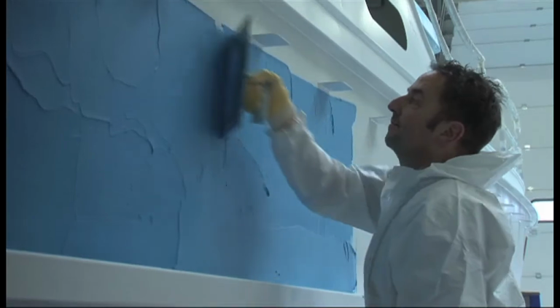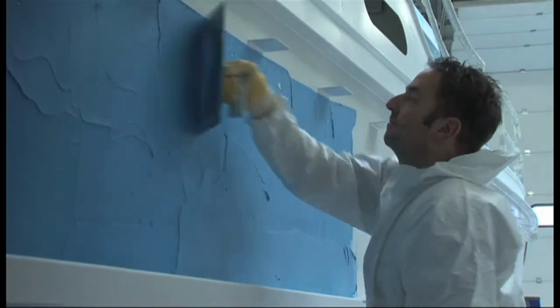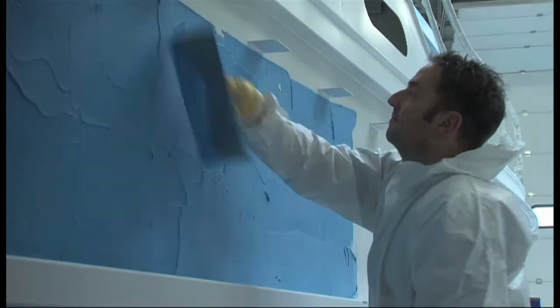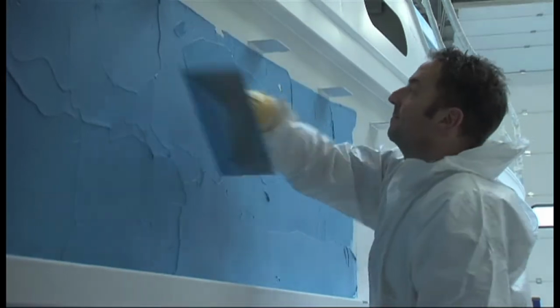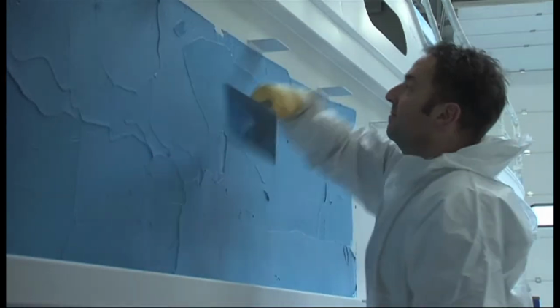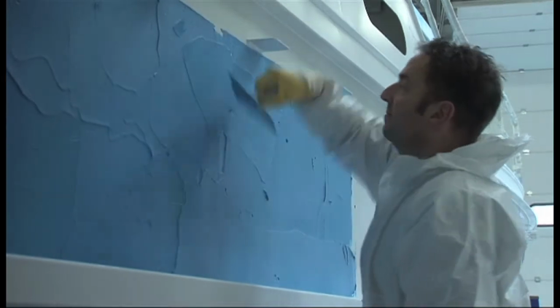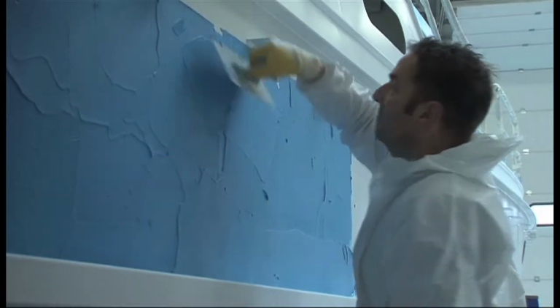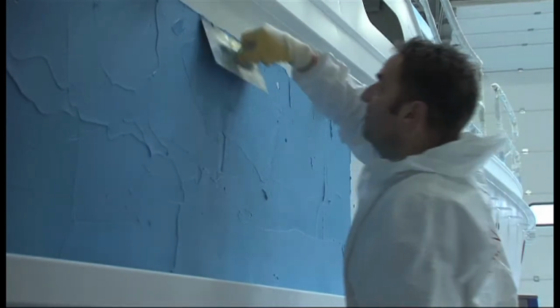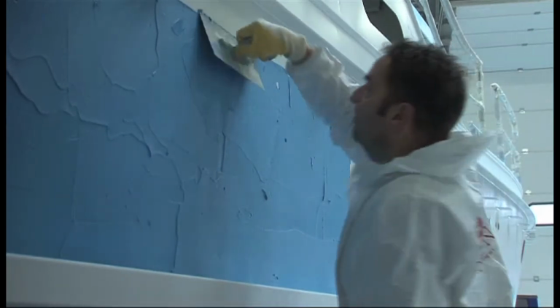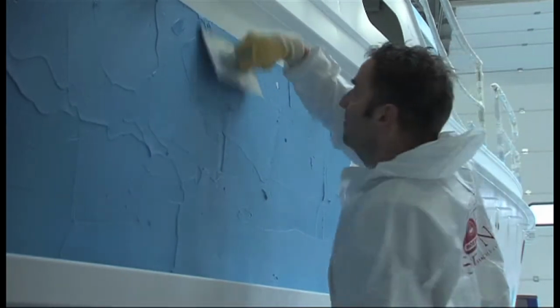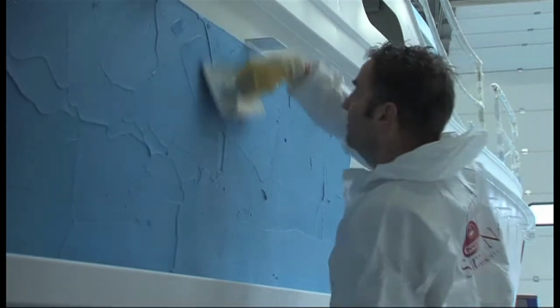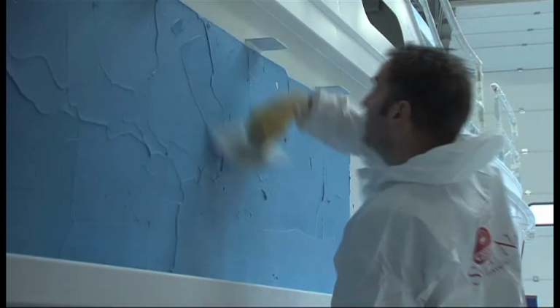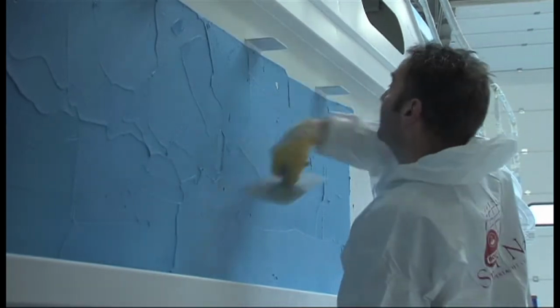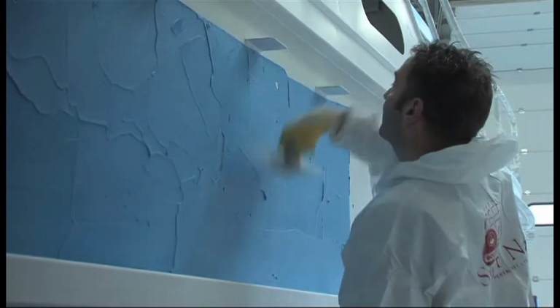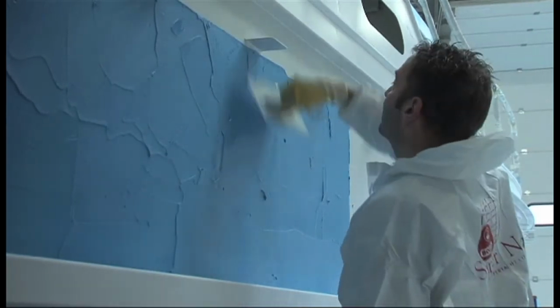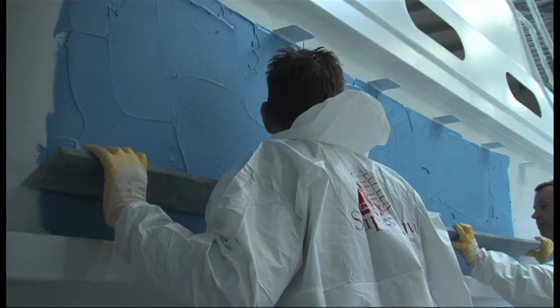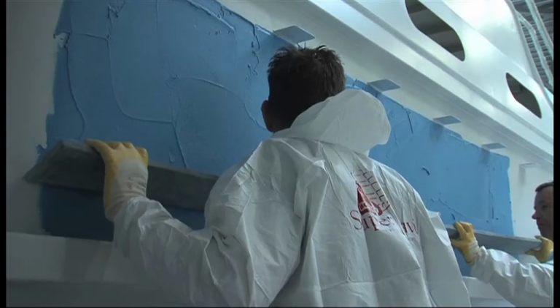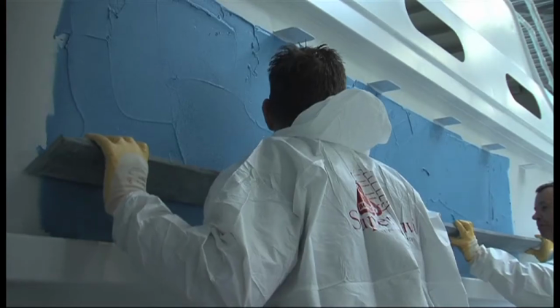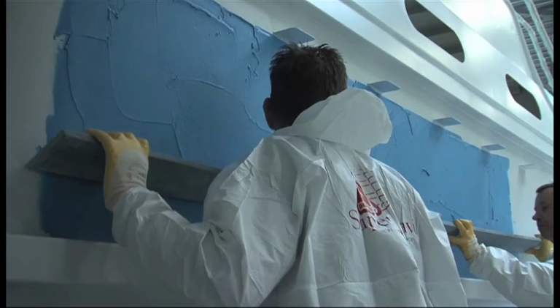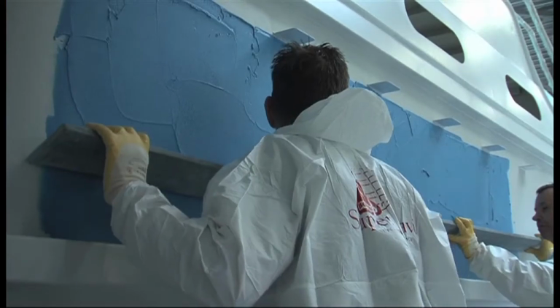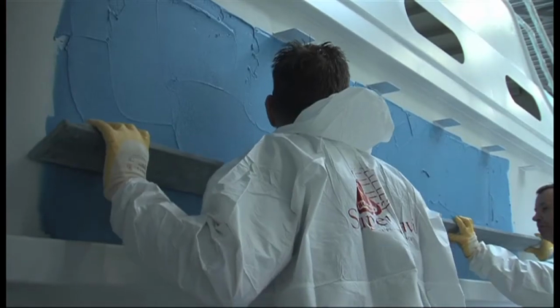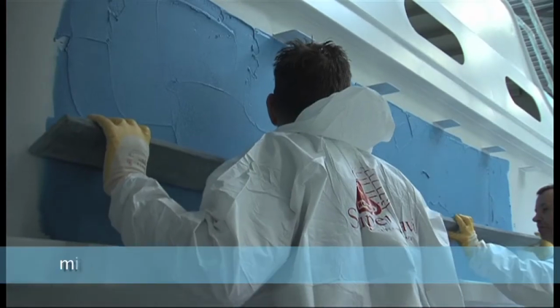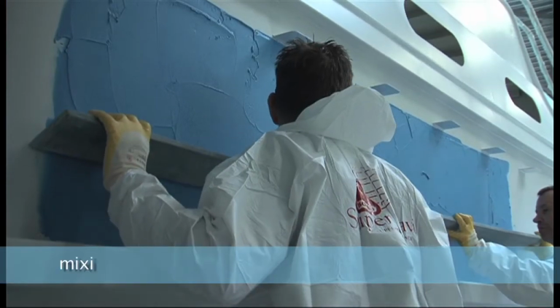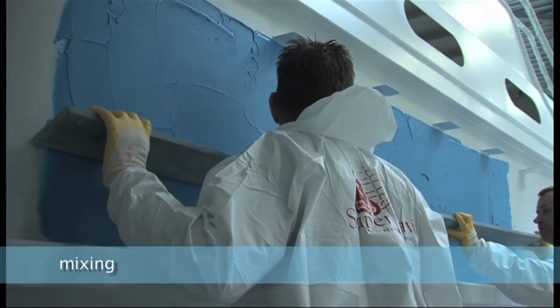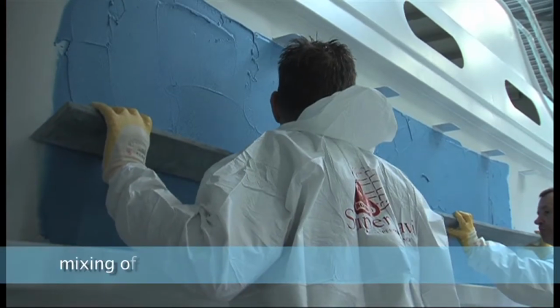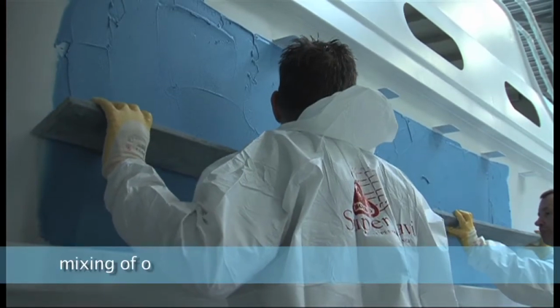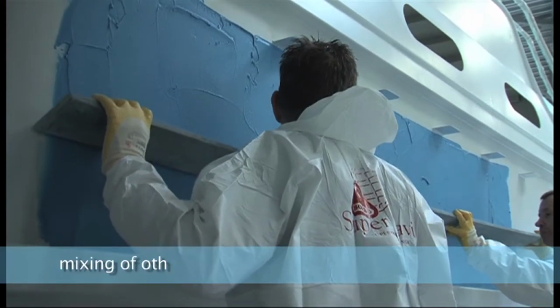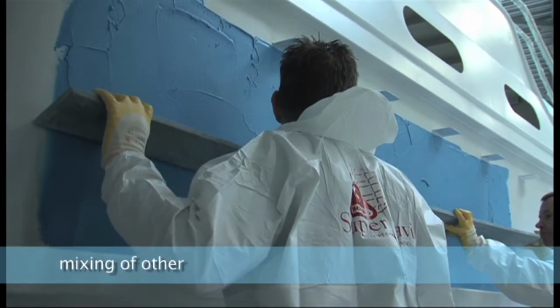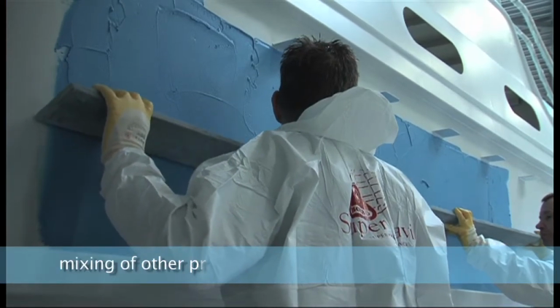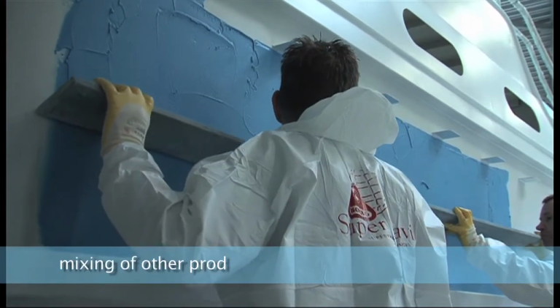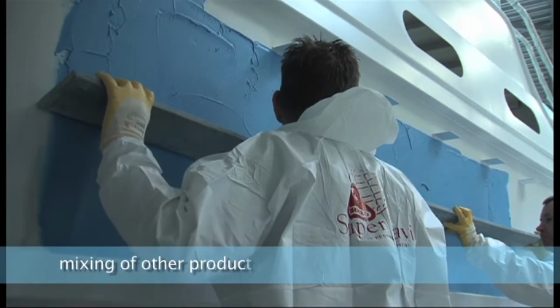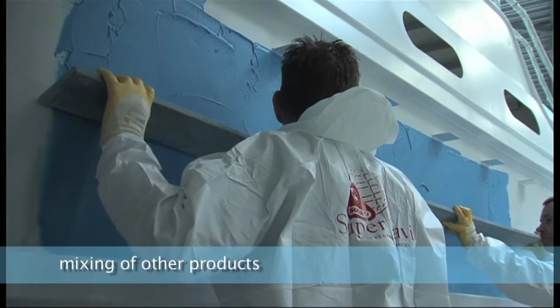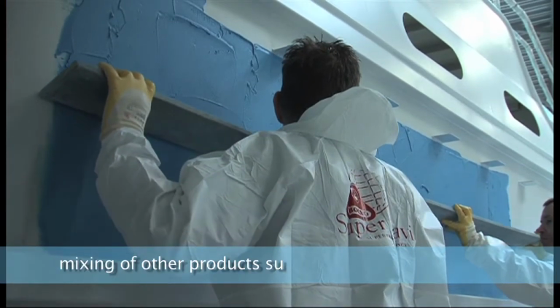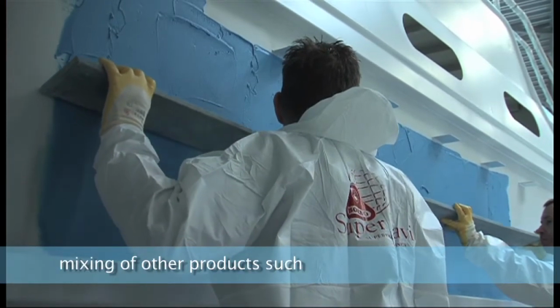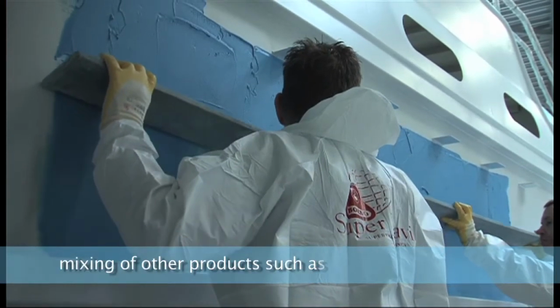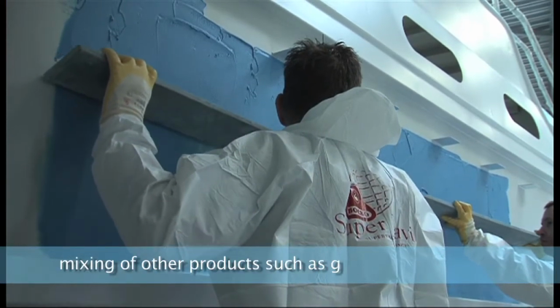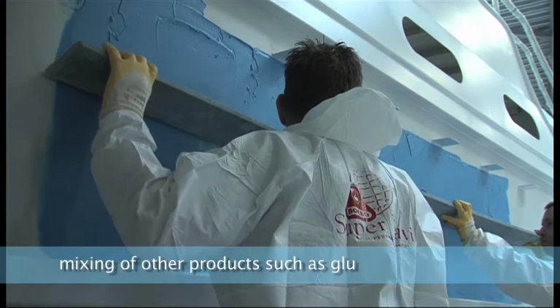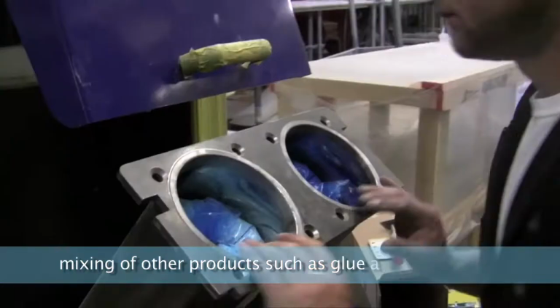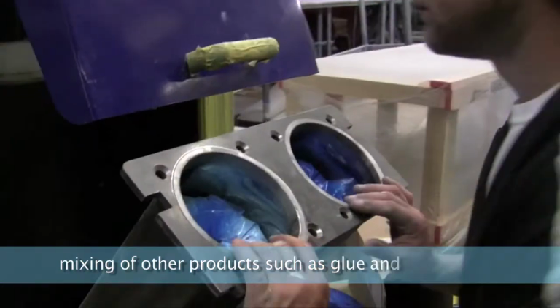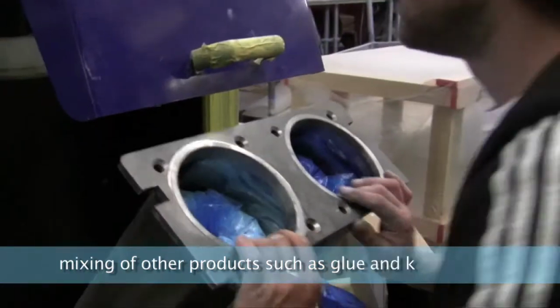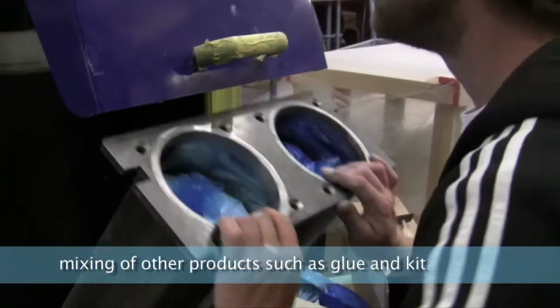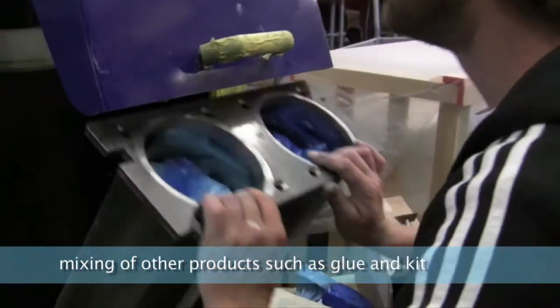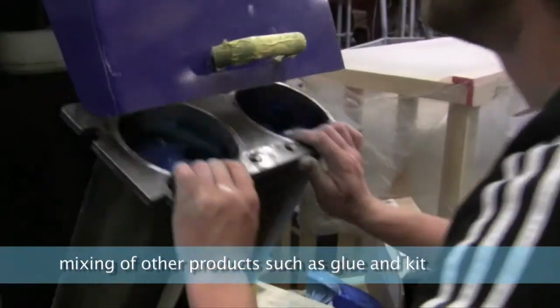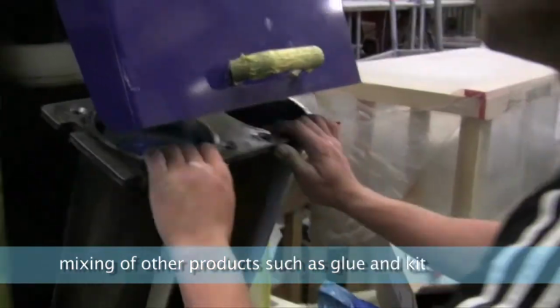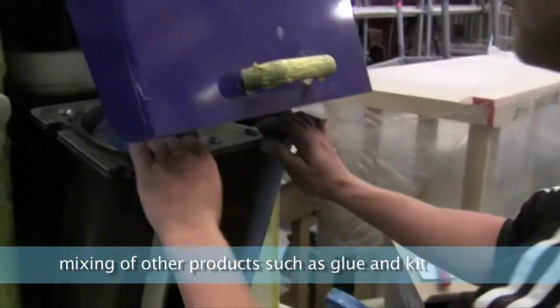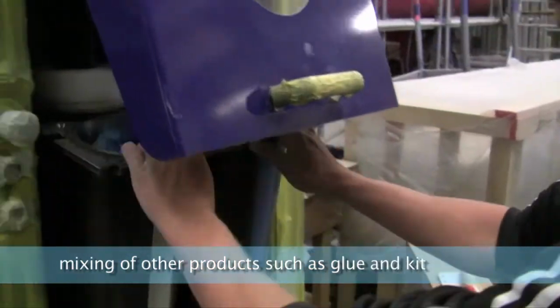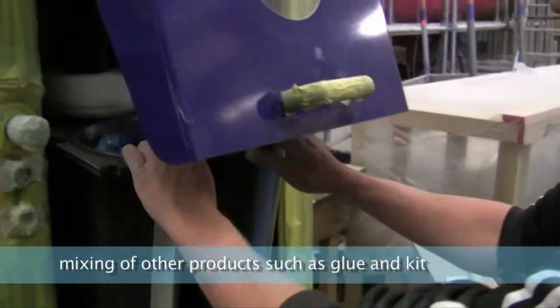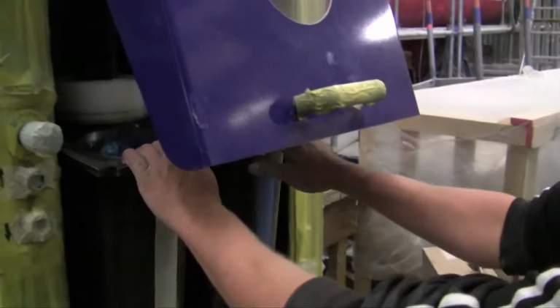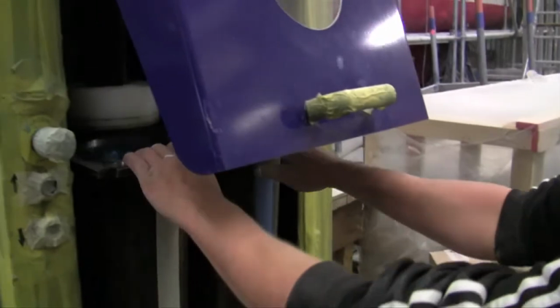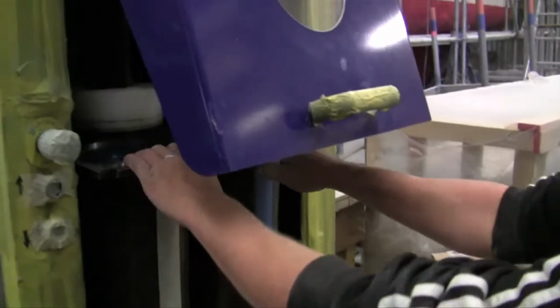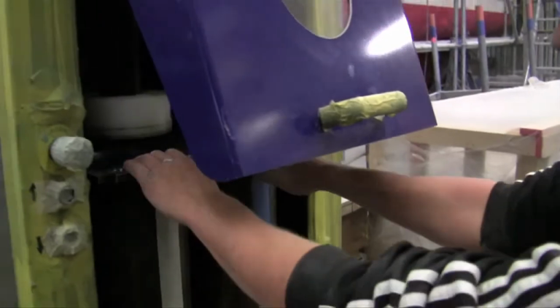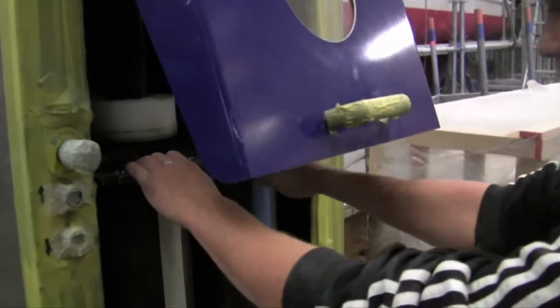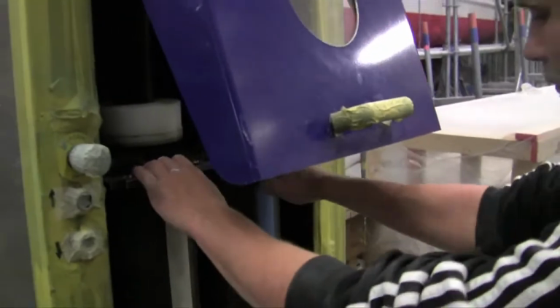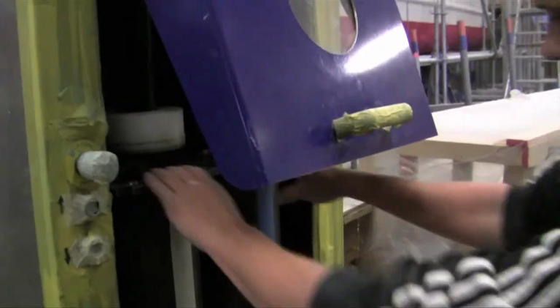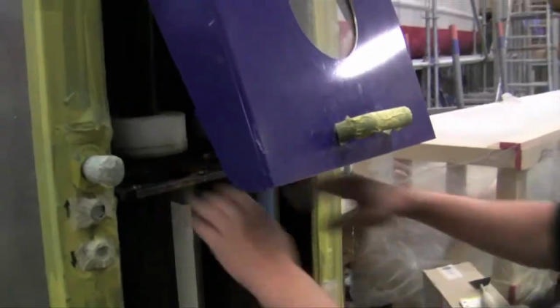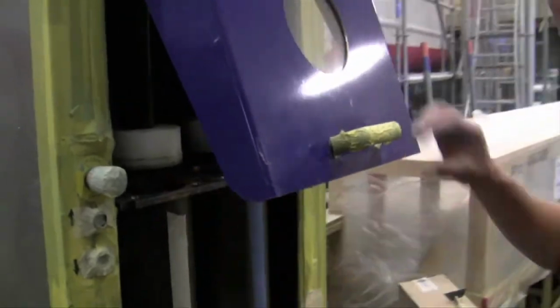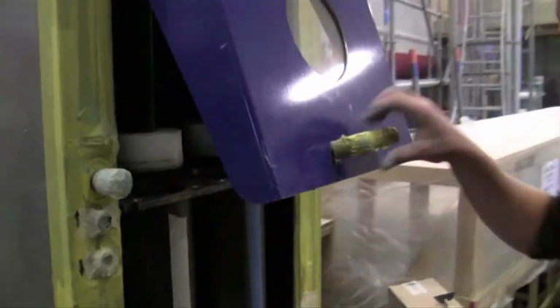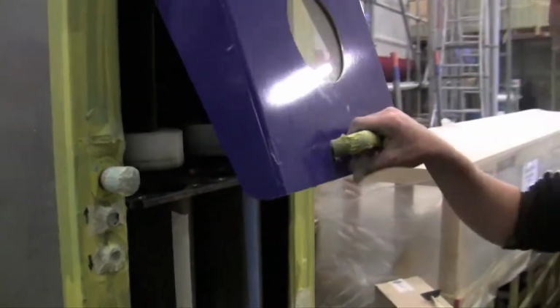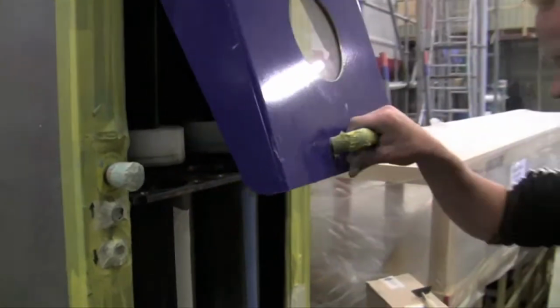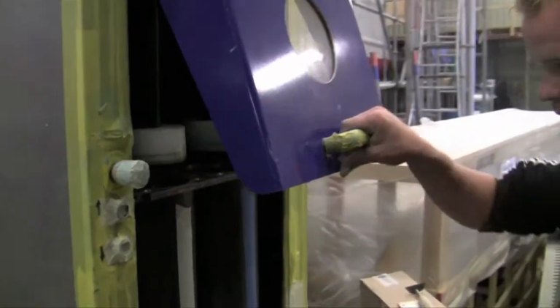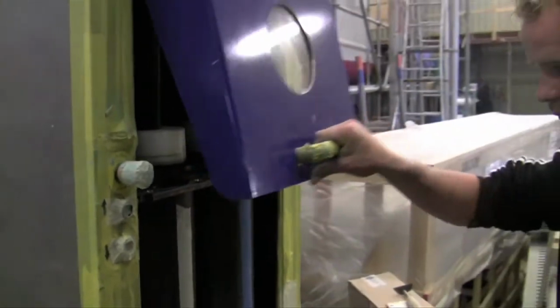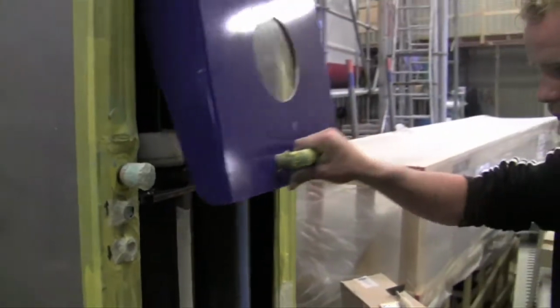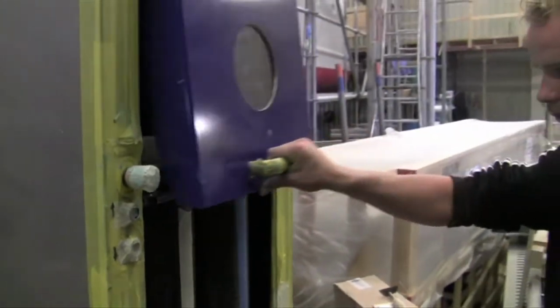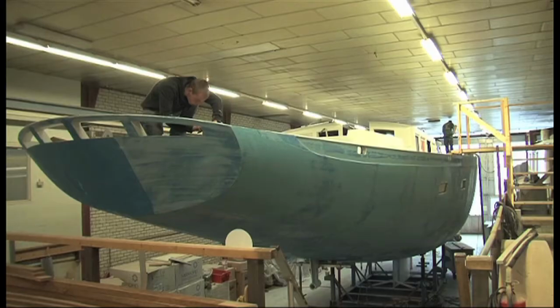The Unipack sausage approach also offers mixing of other products, such as glue and kit, by just changing the cassette.